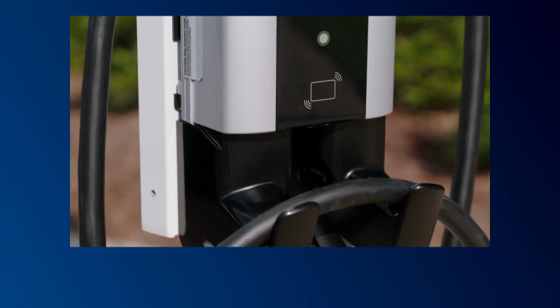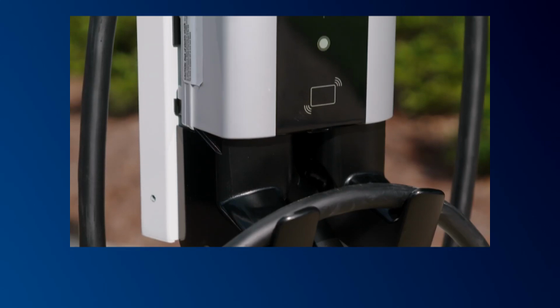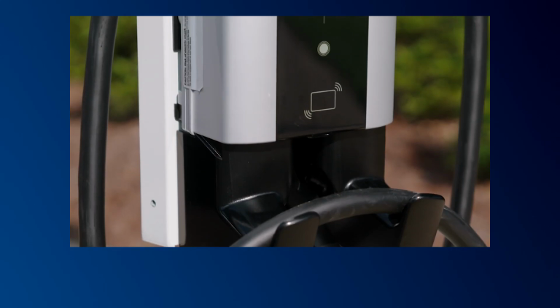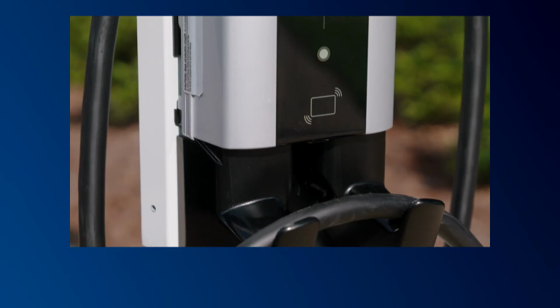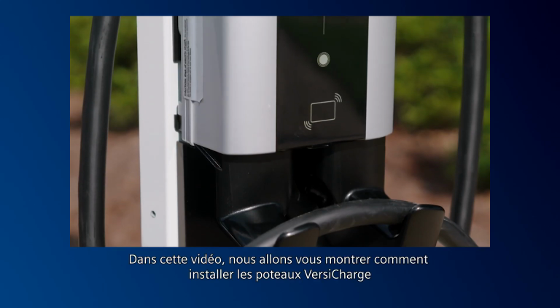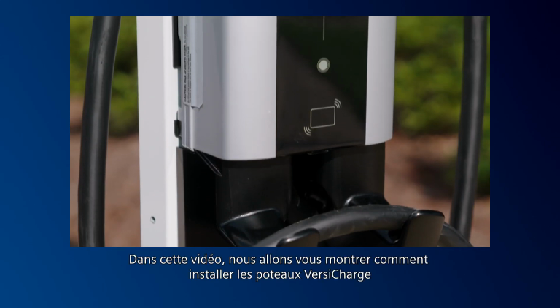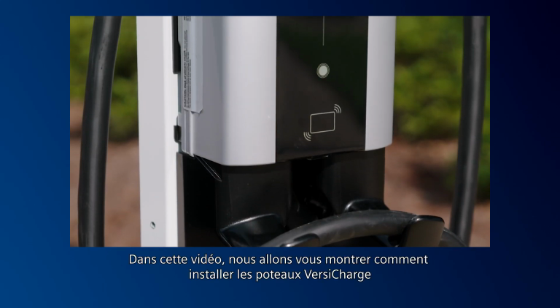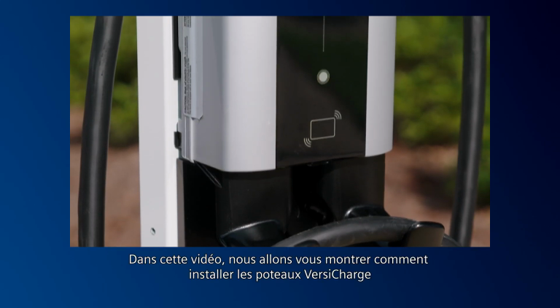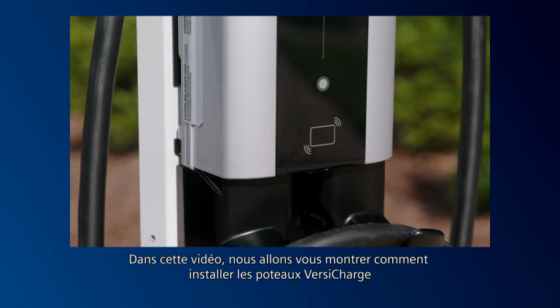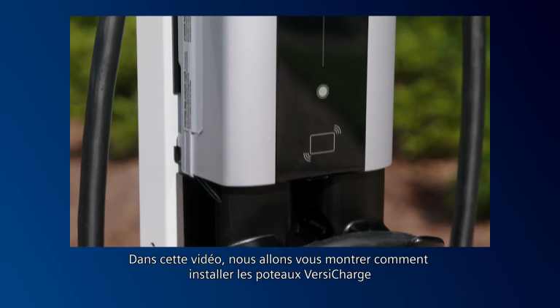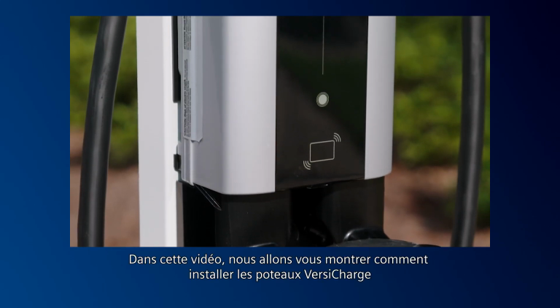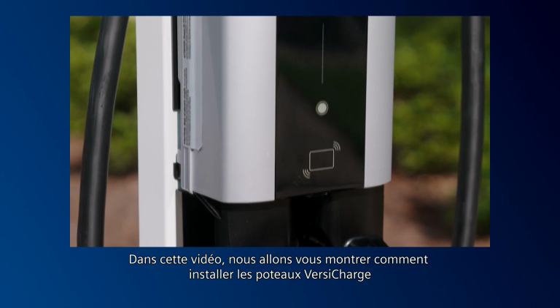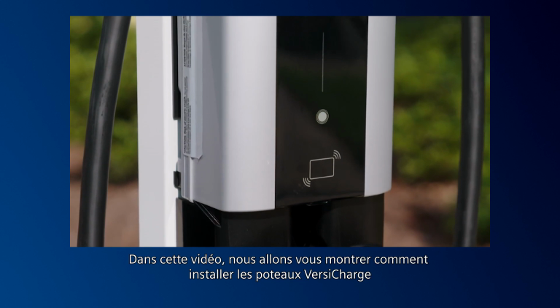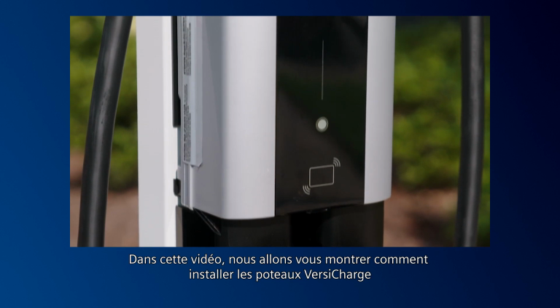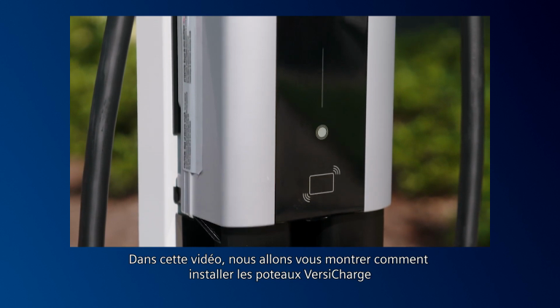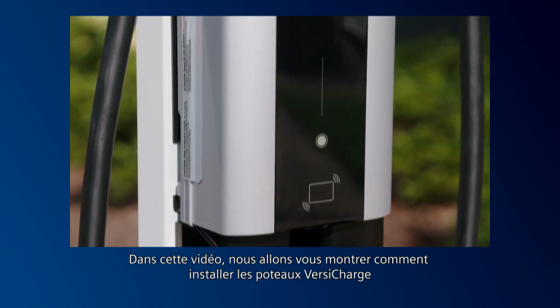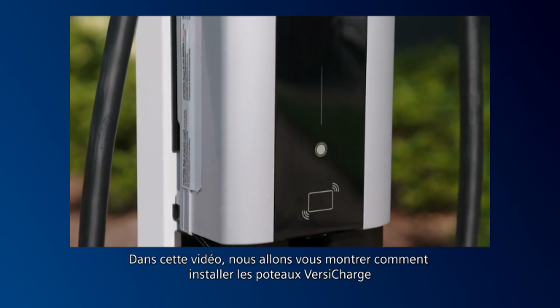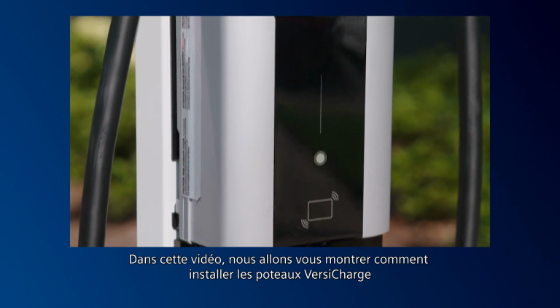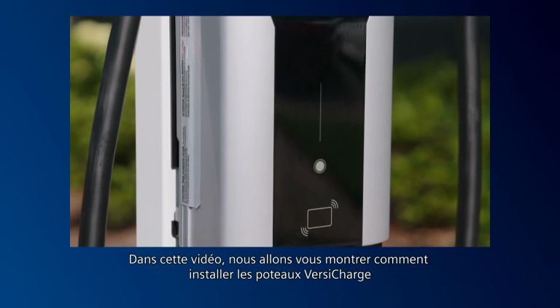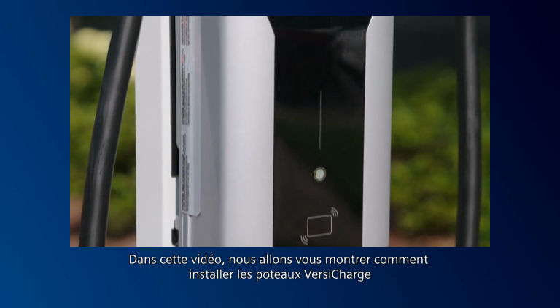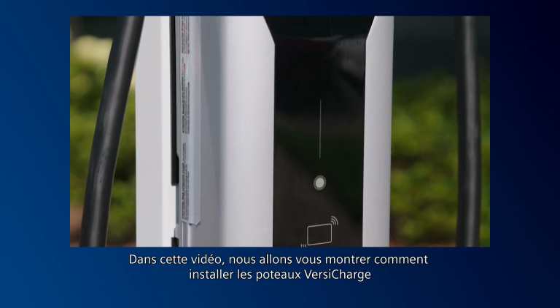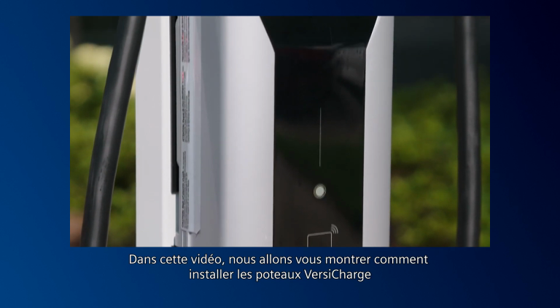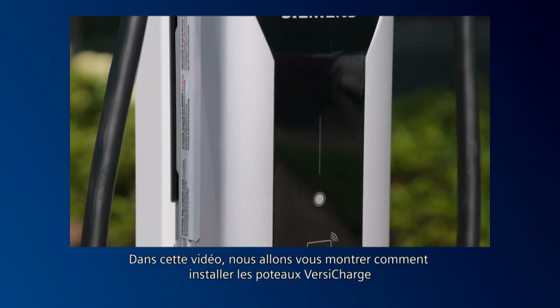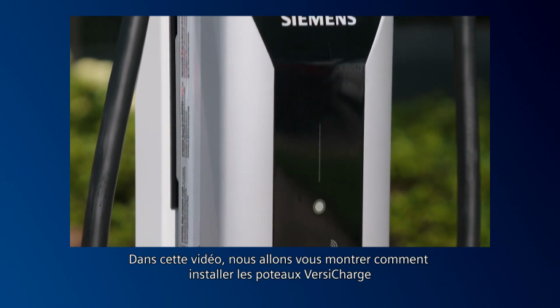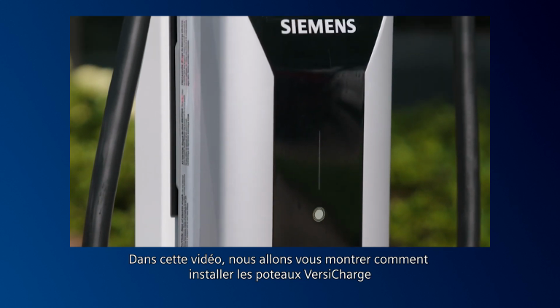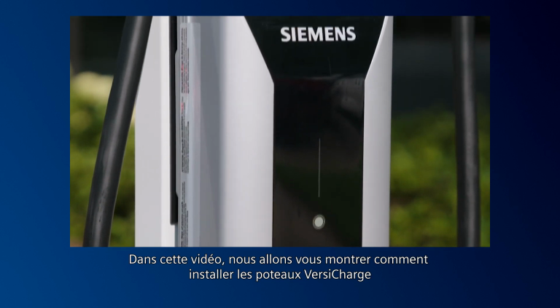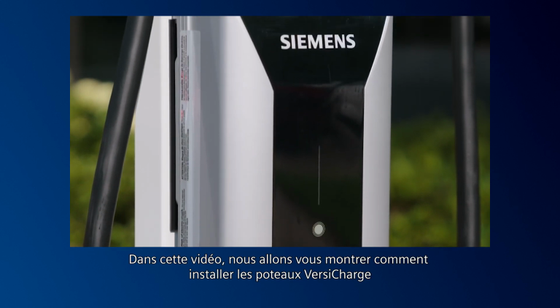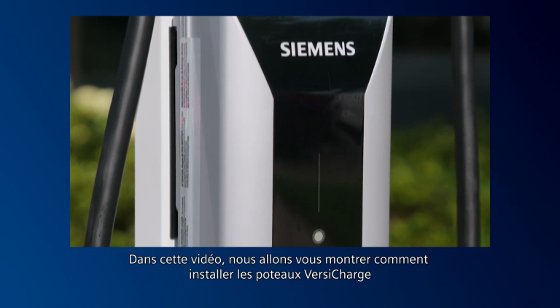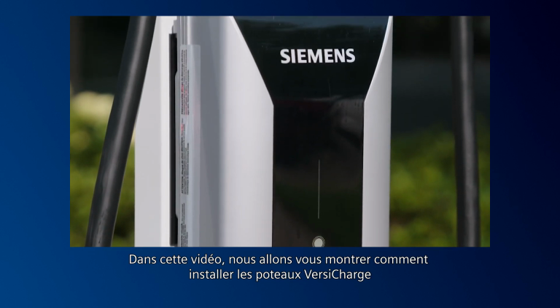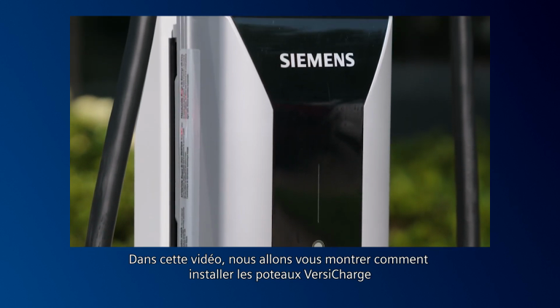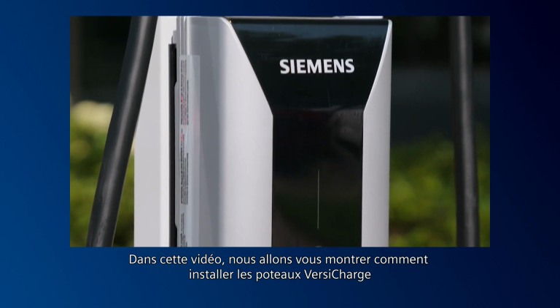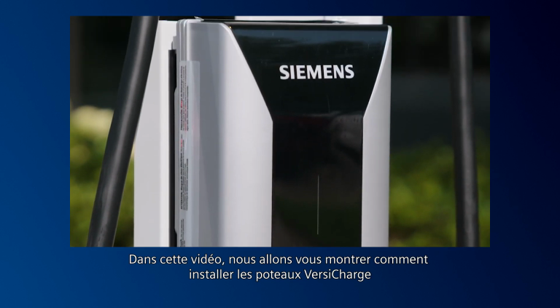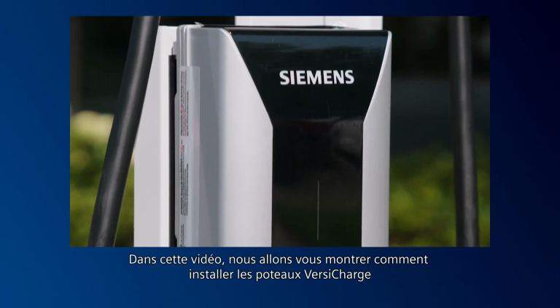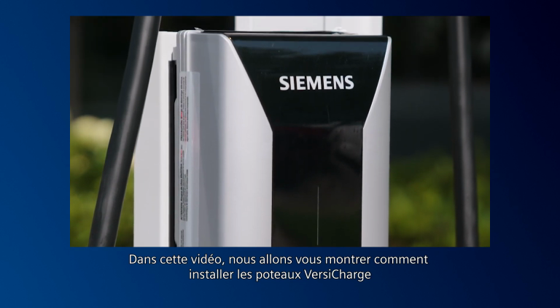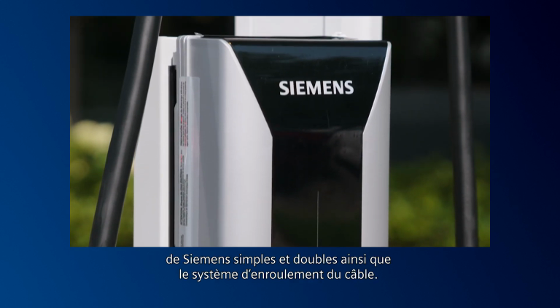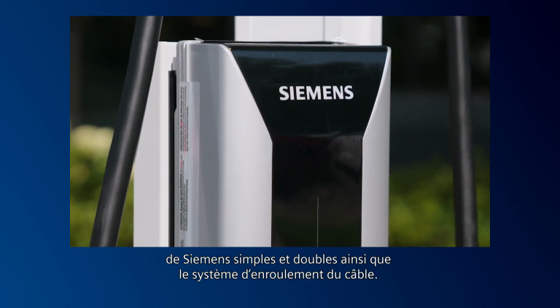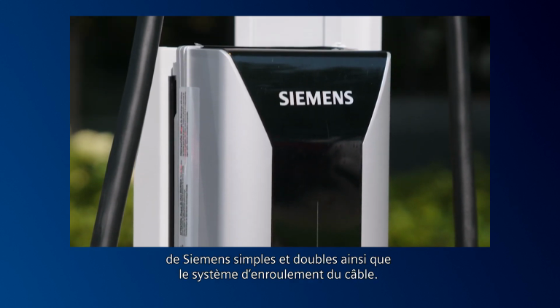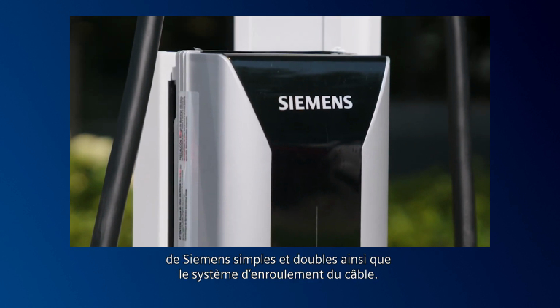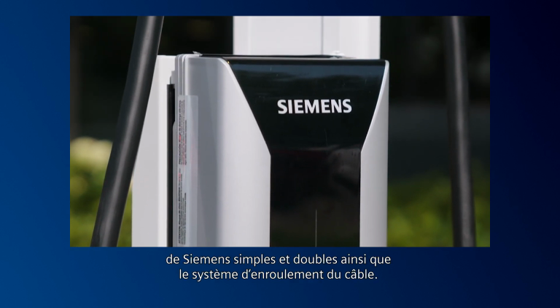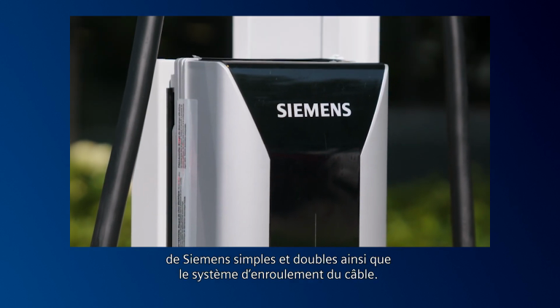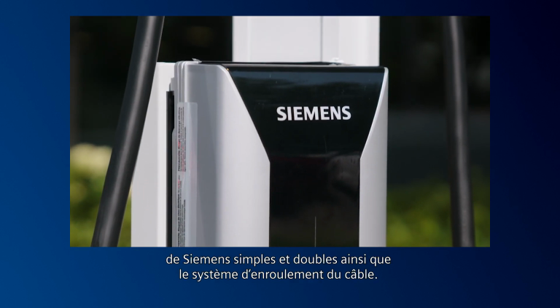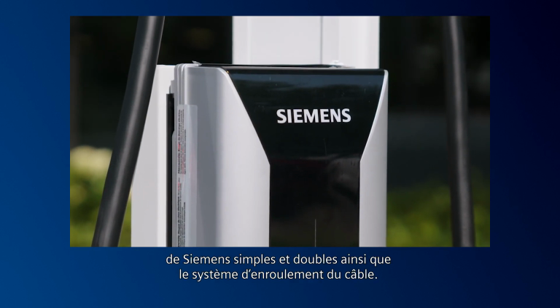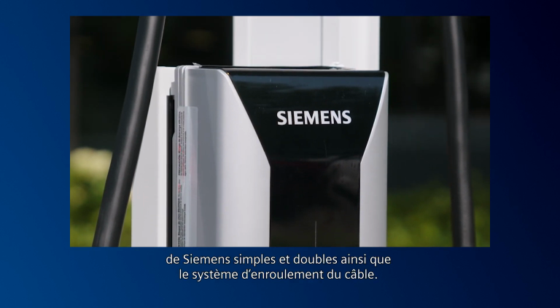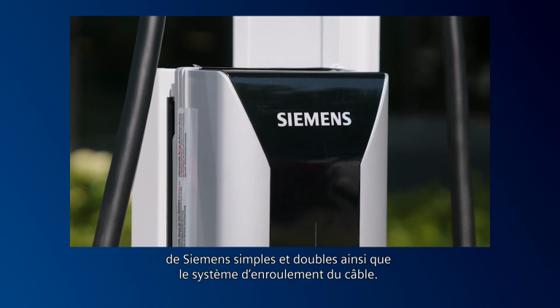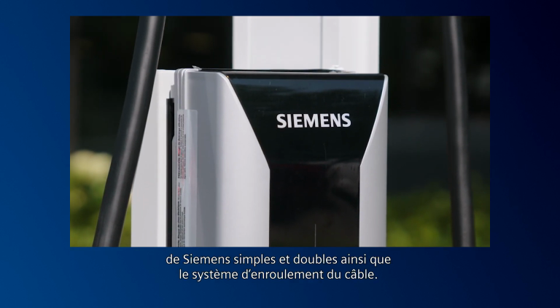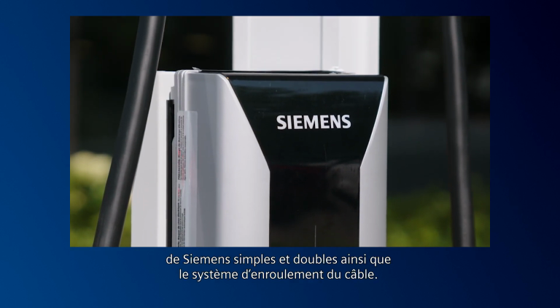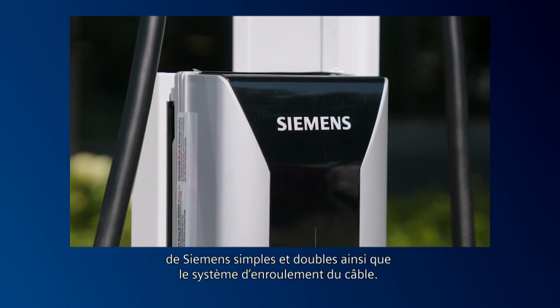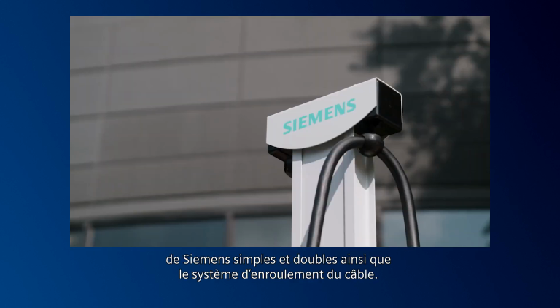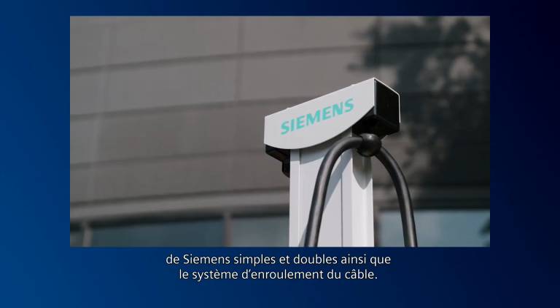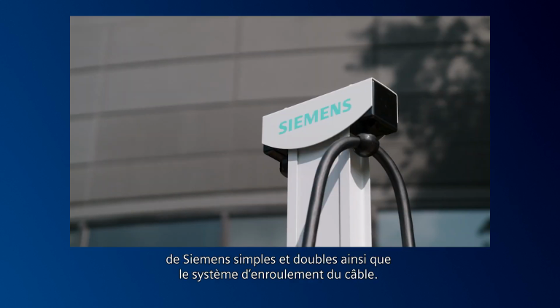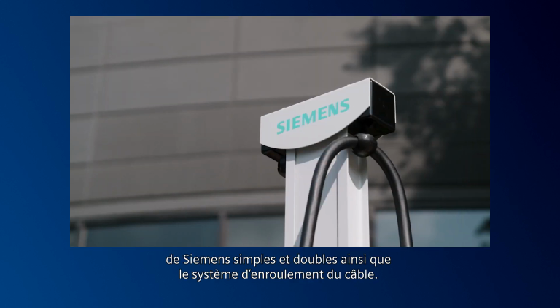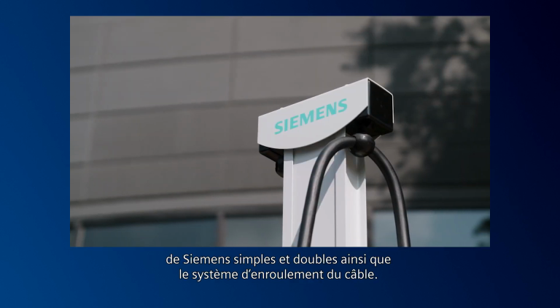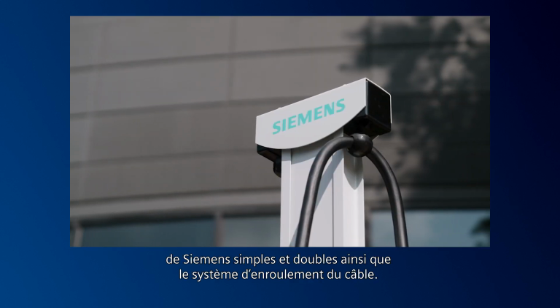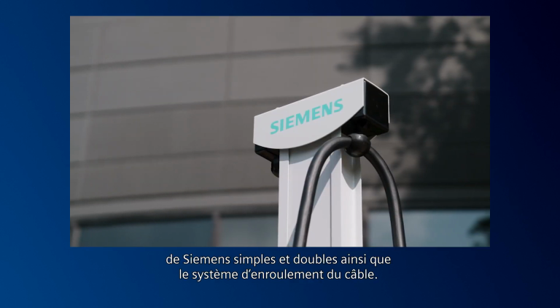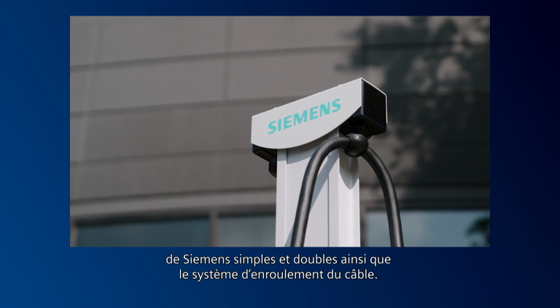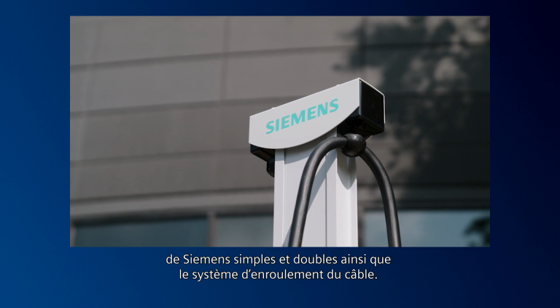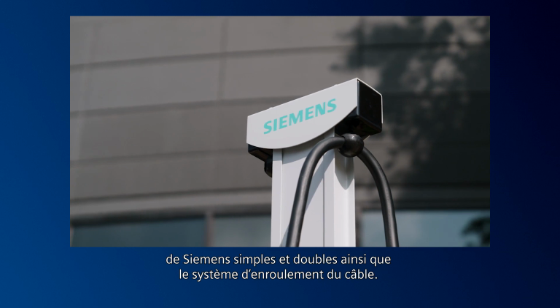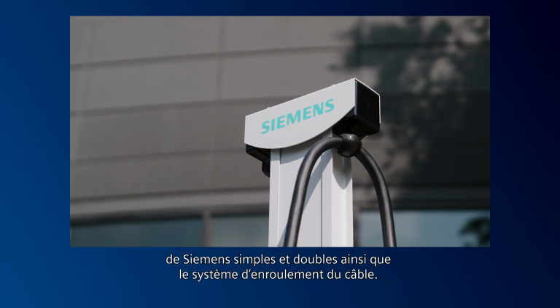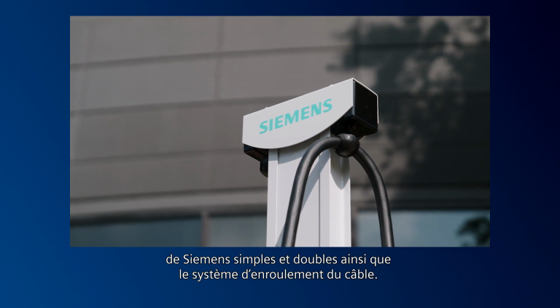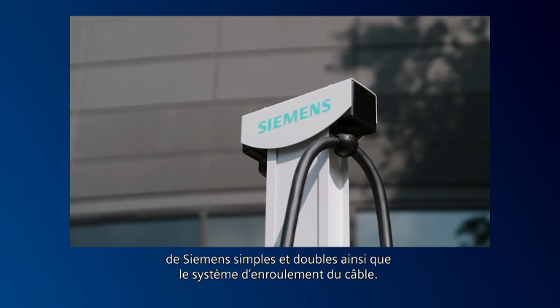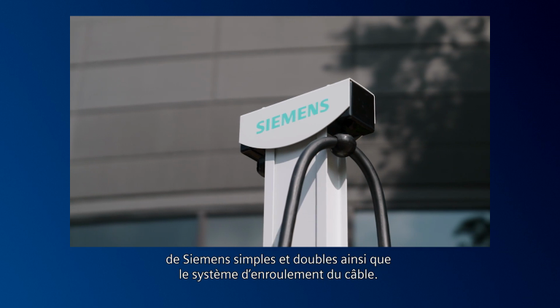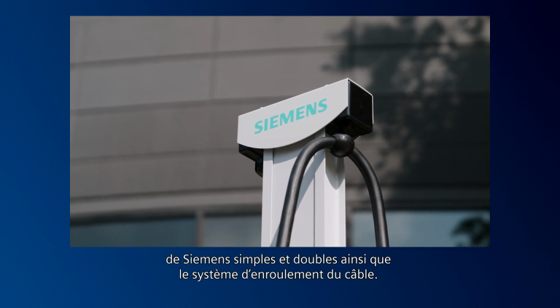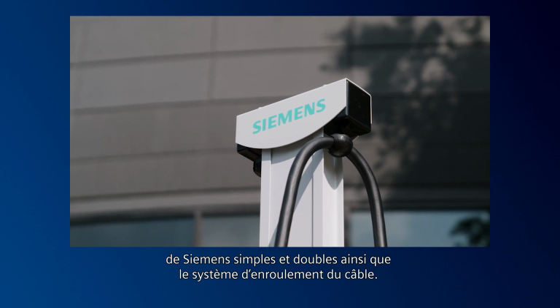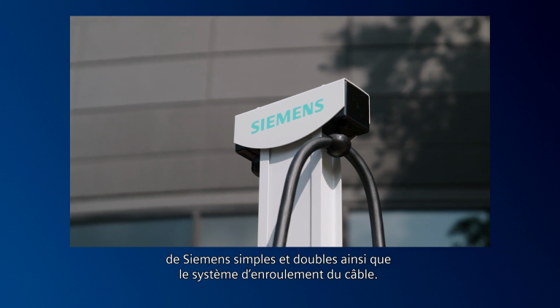In this video, we'll show you how to install the Siemens VersaCharge single and dual post along with the cable retraction system.